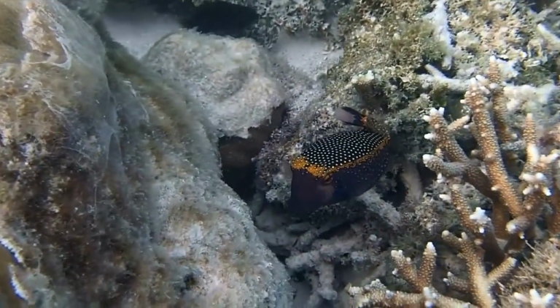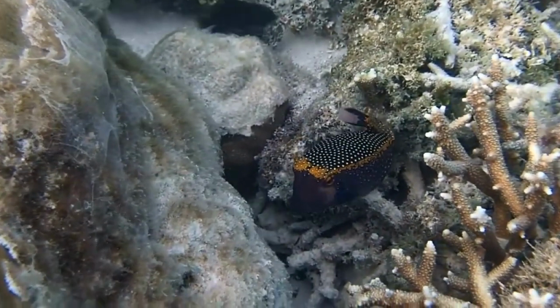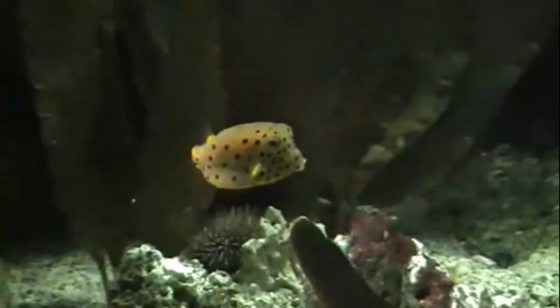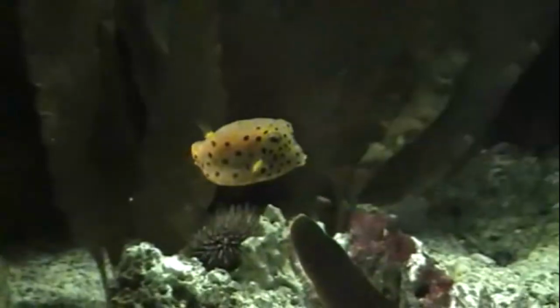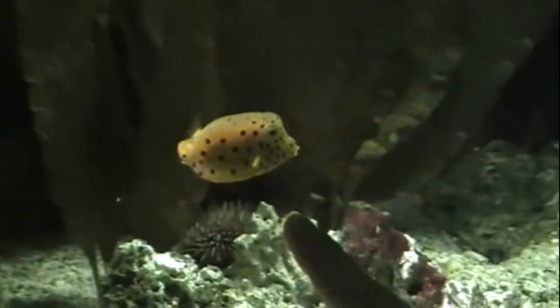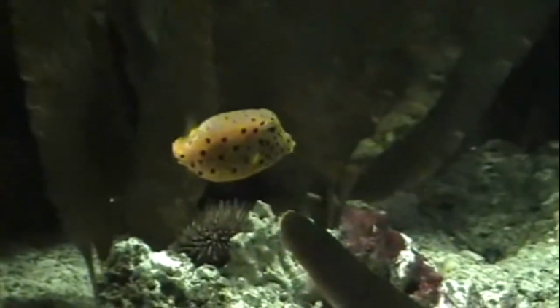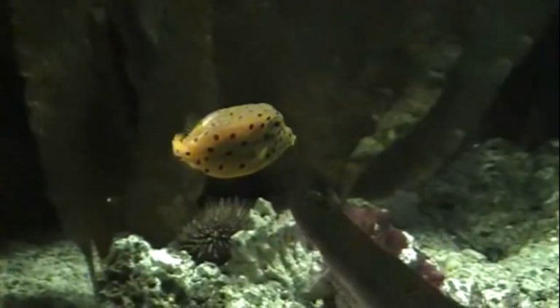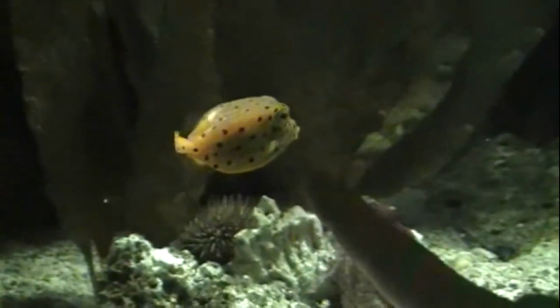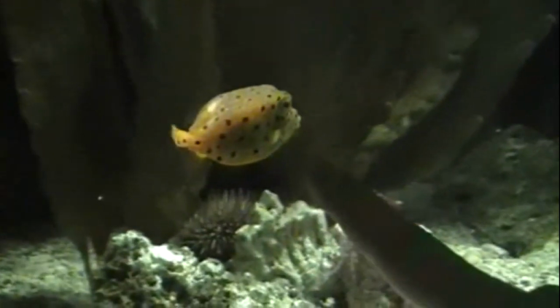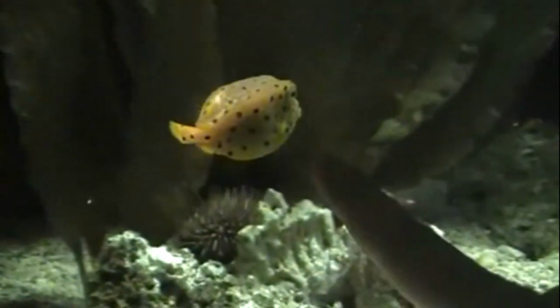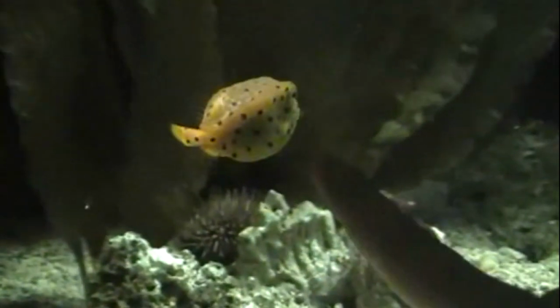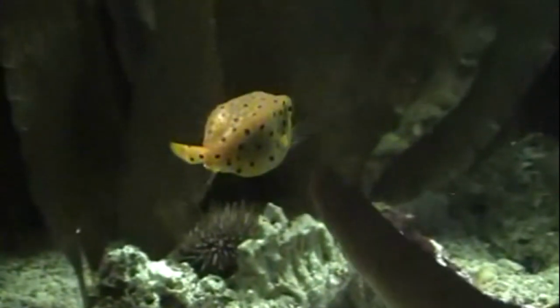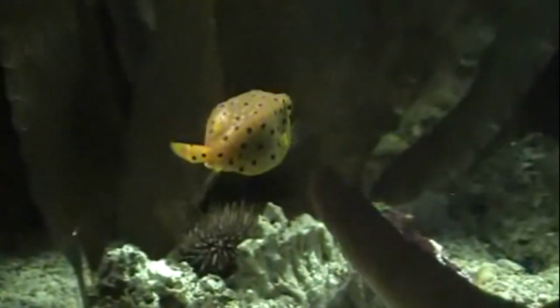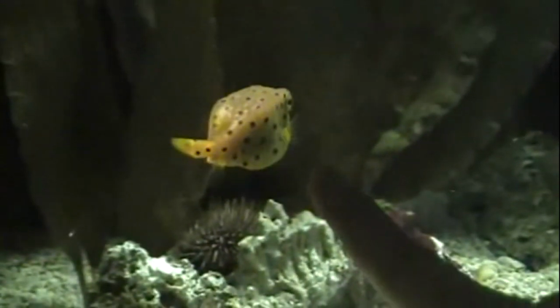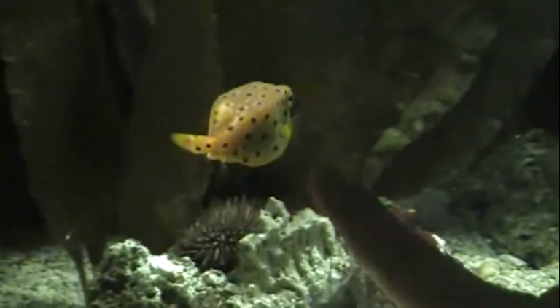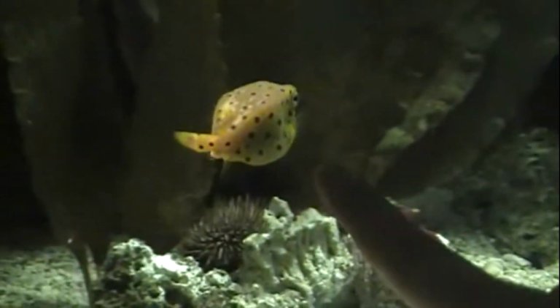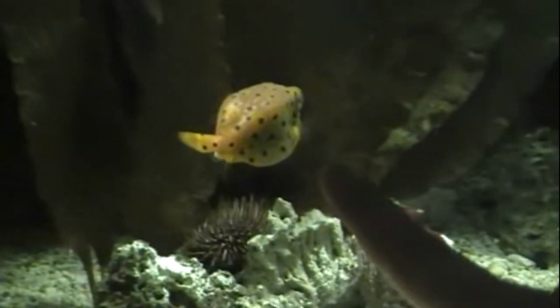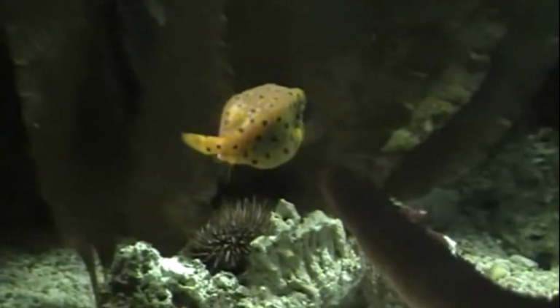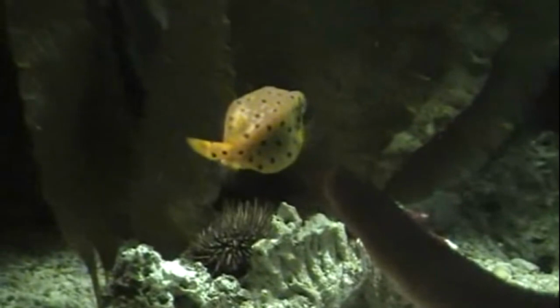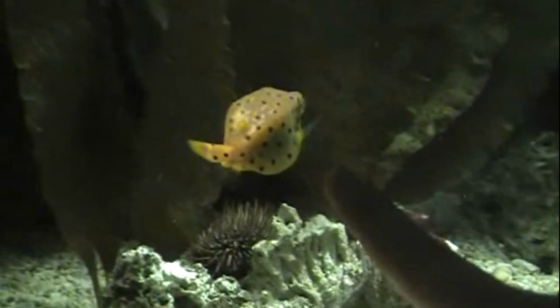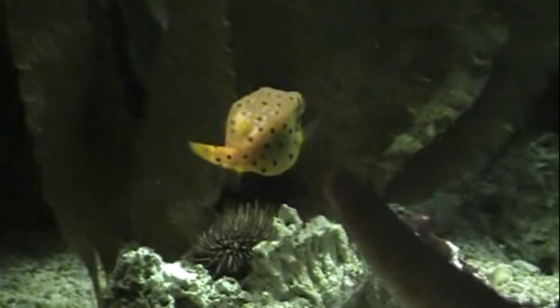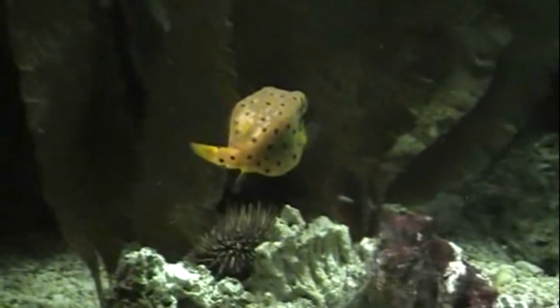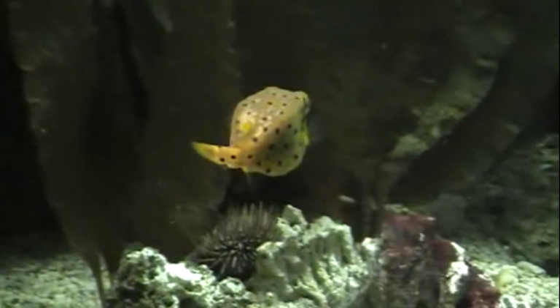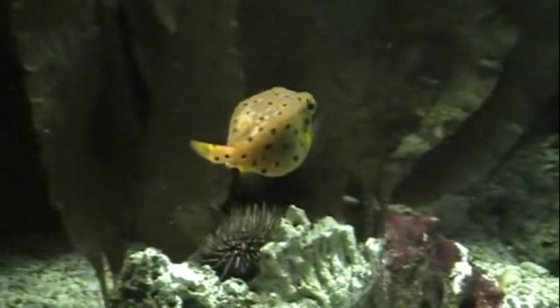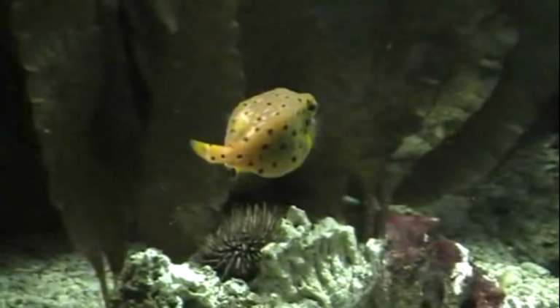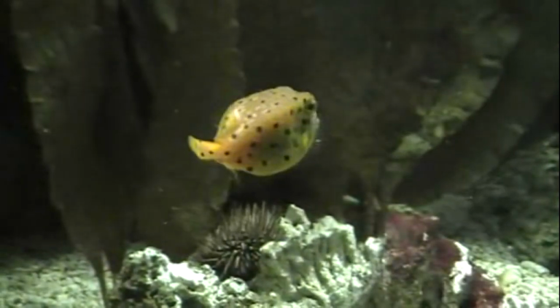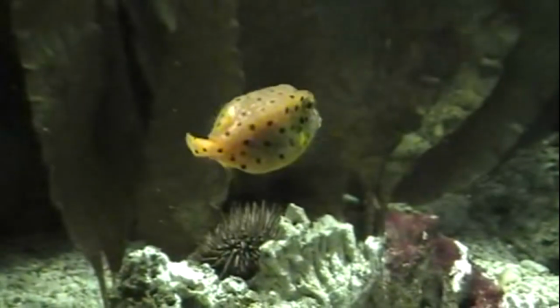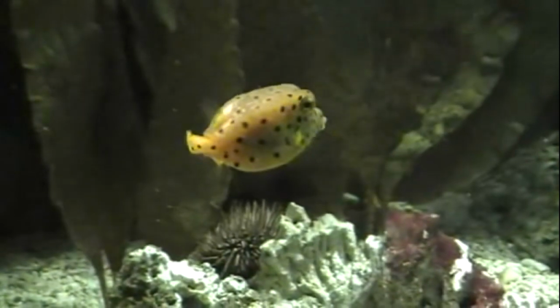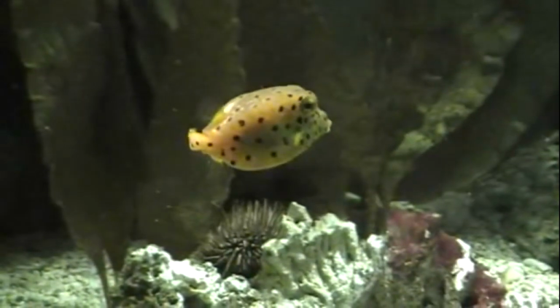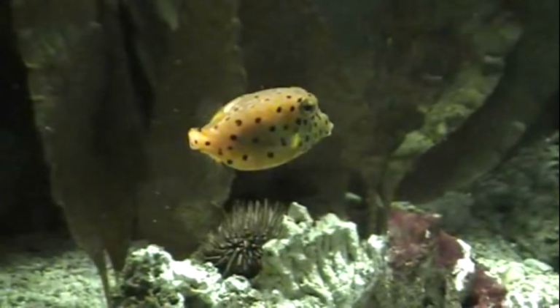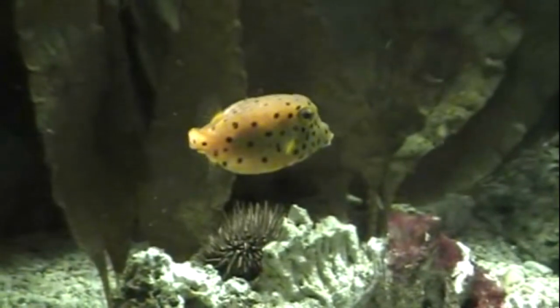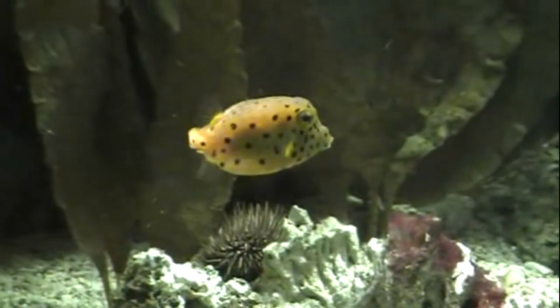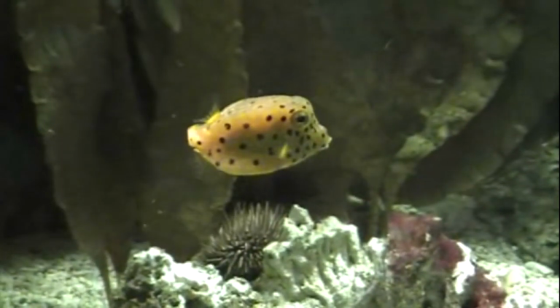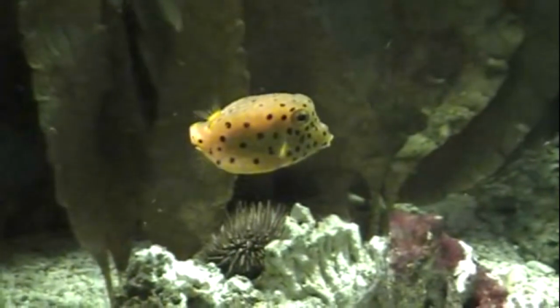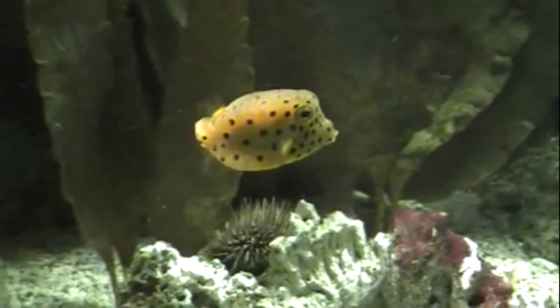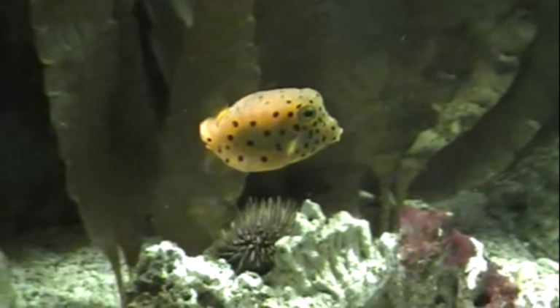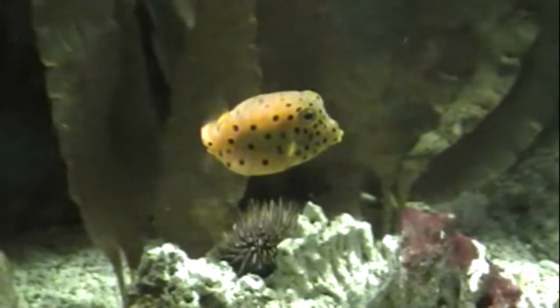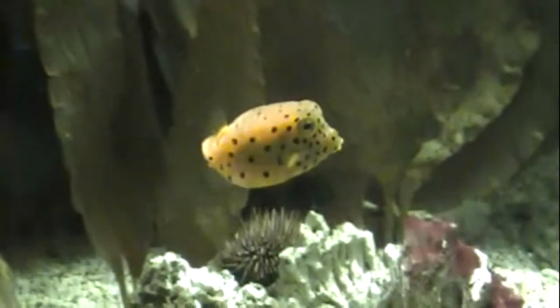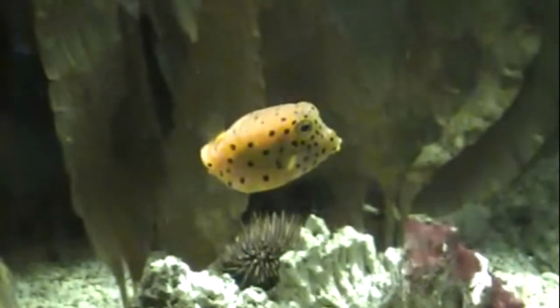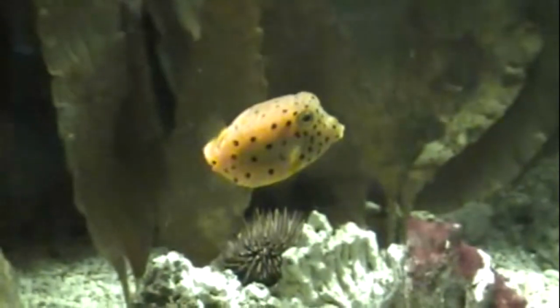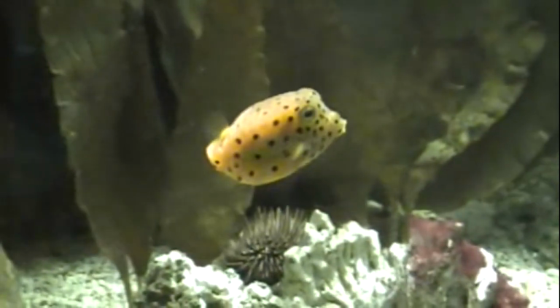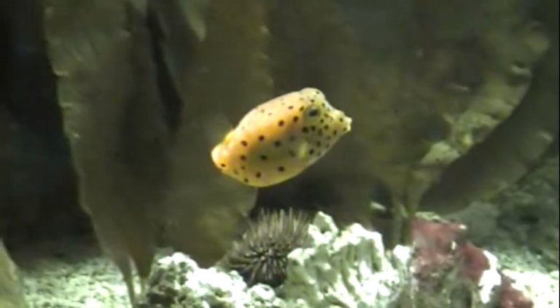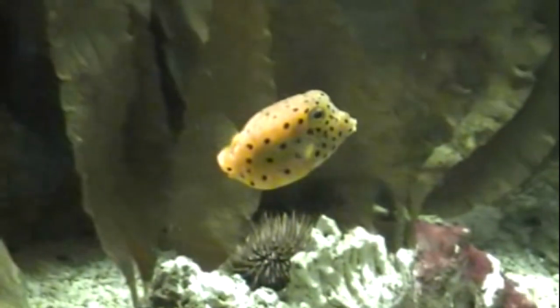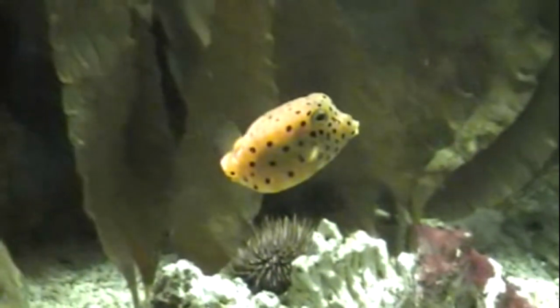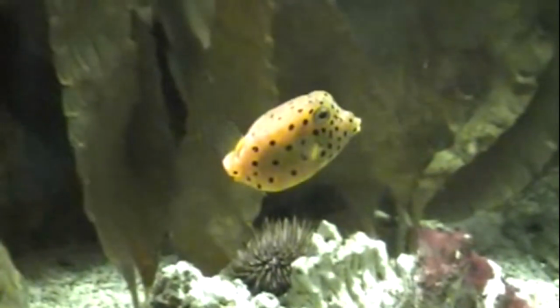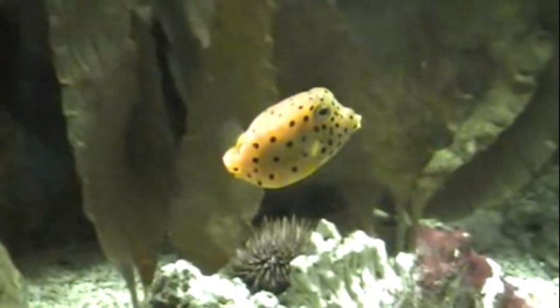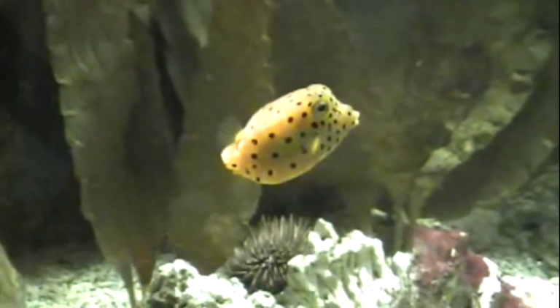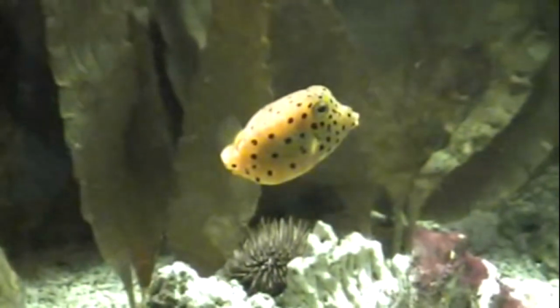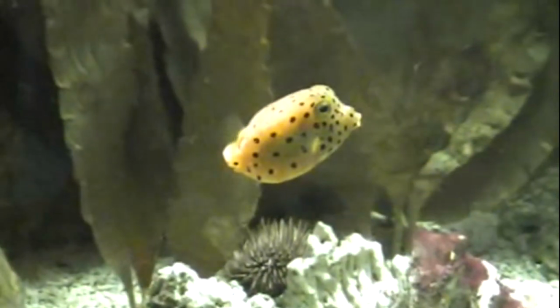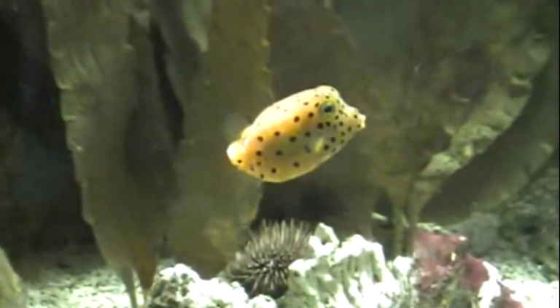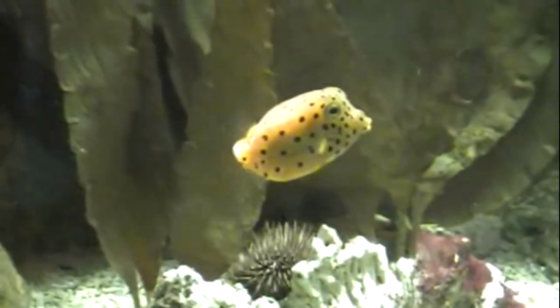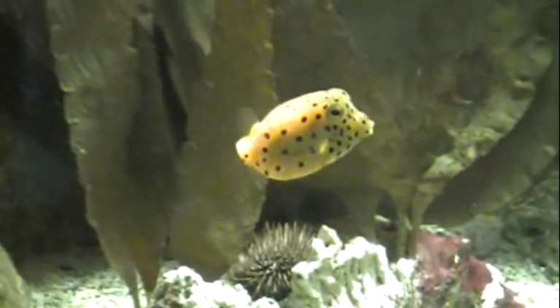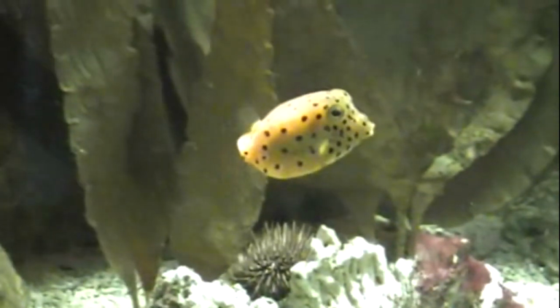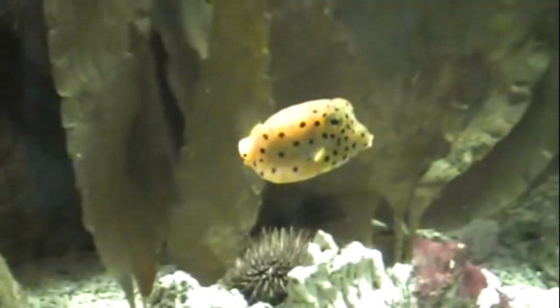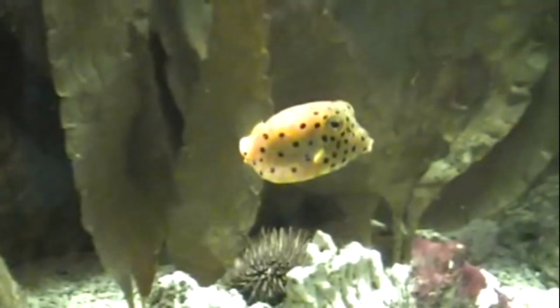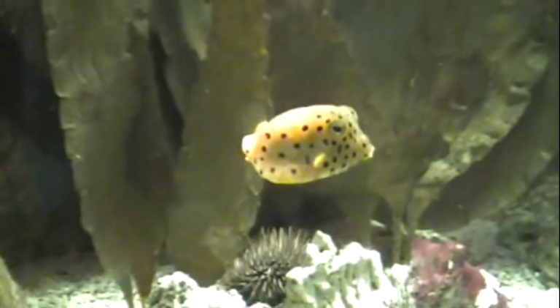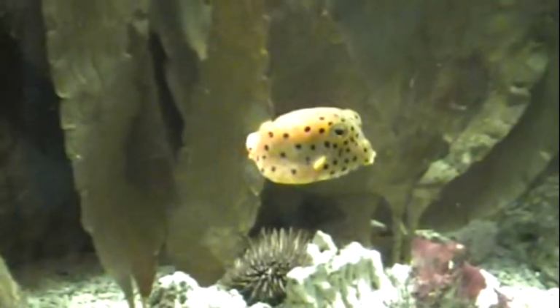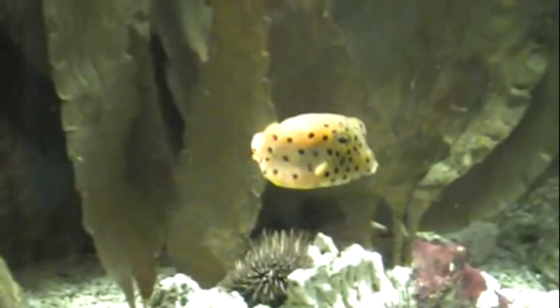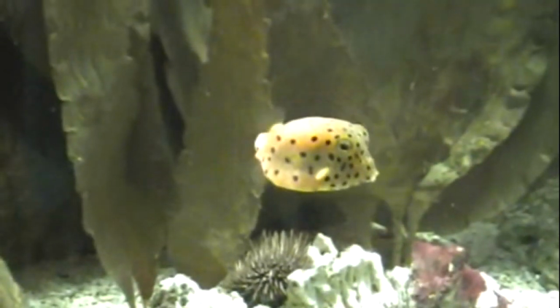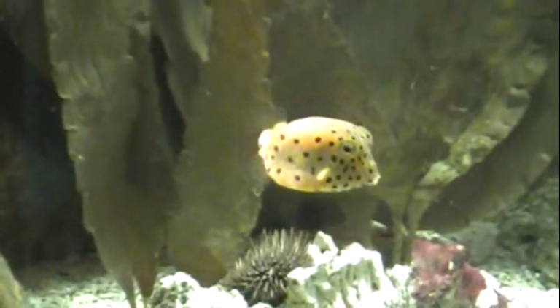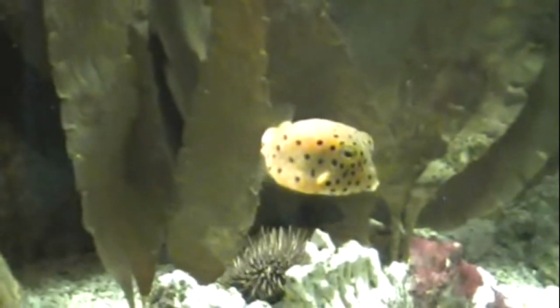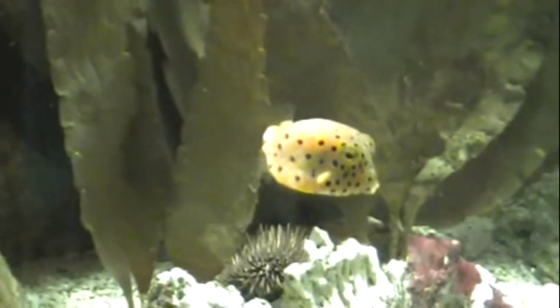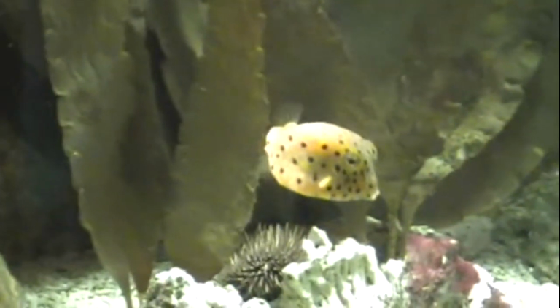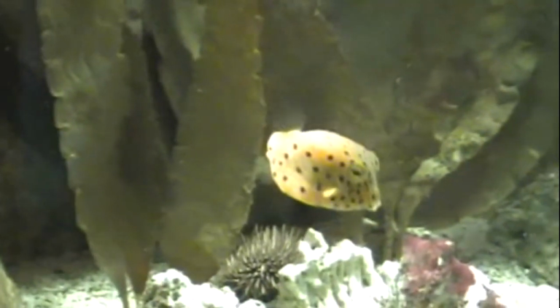They occur on rocky and coral reefs, sand bottoms, and seagrass beds down to about 300 feet deep.